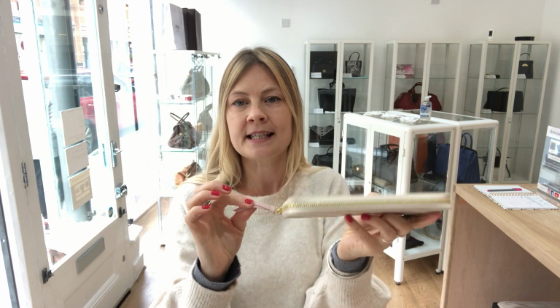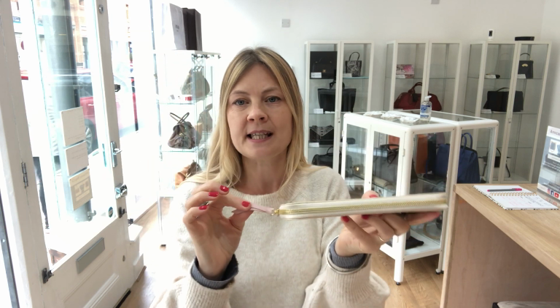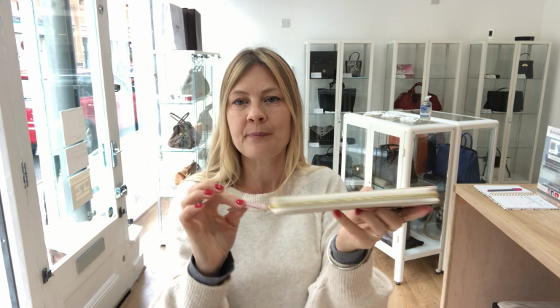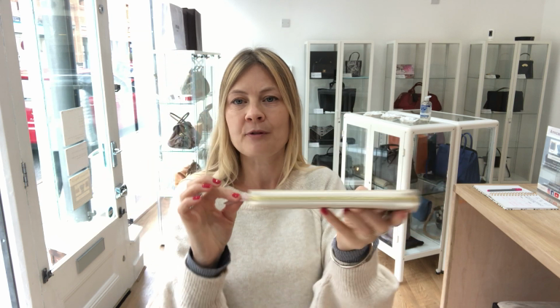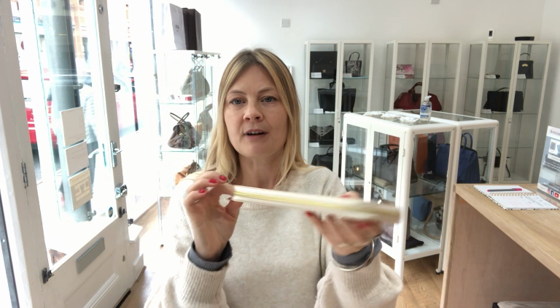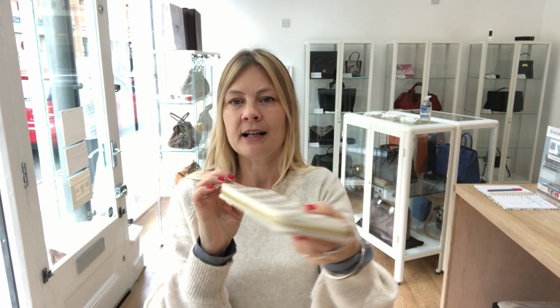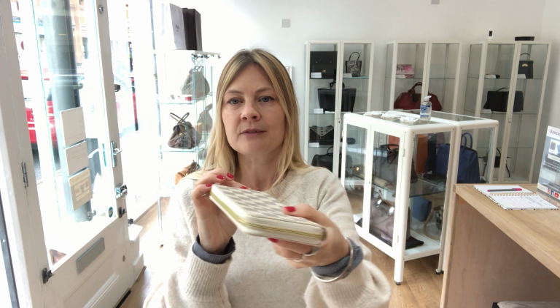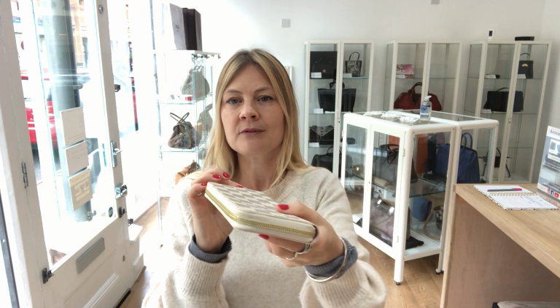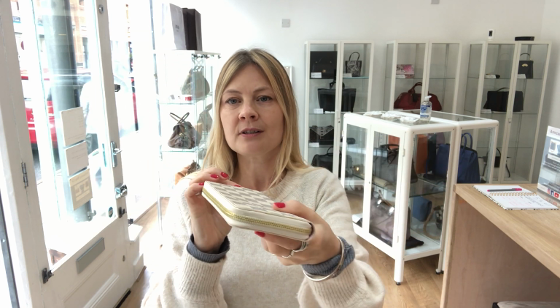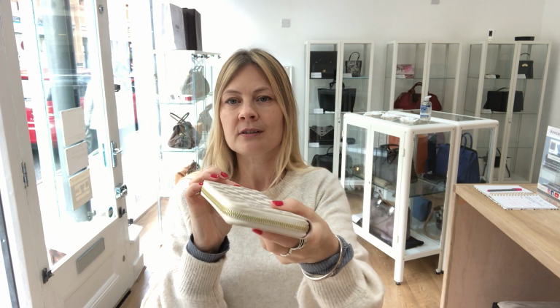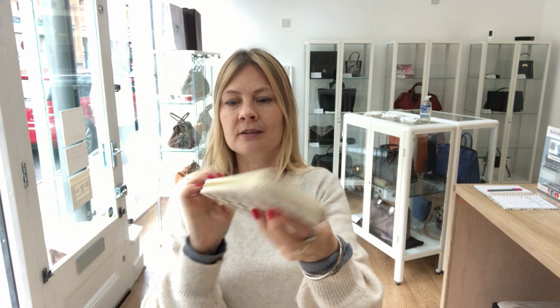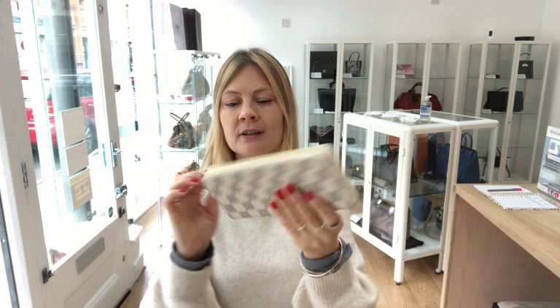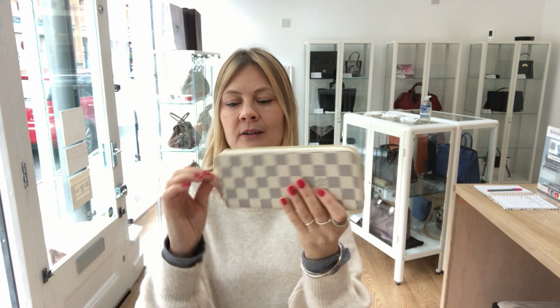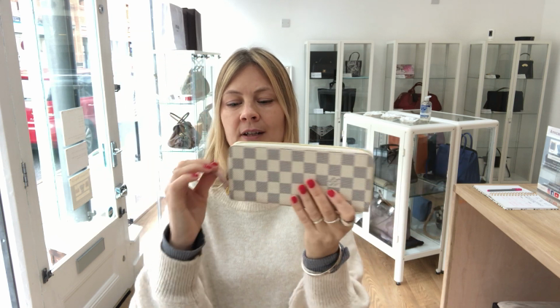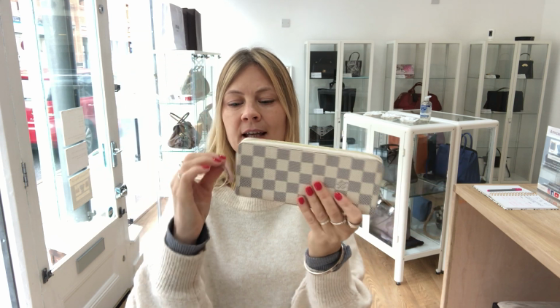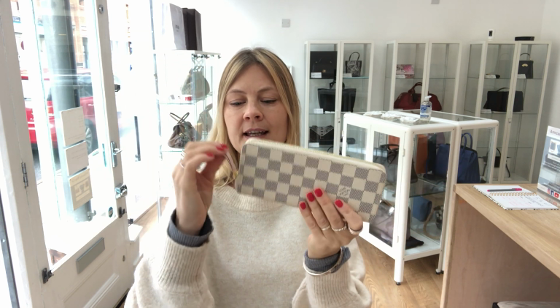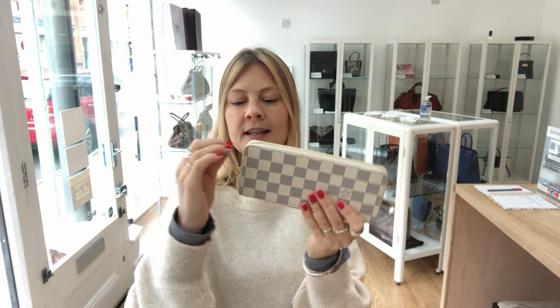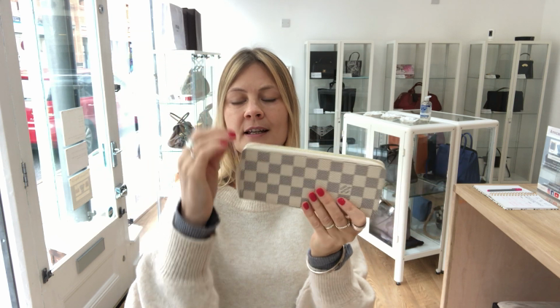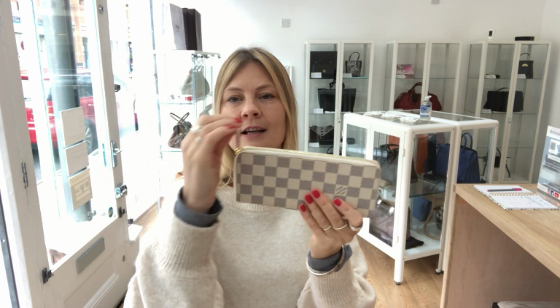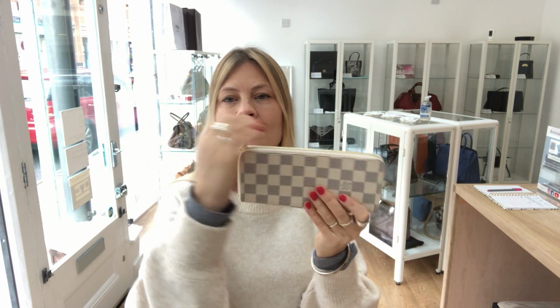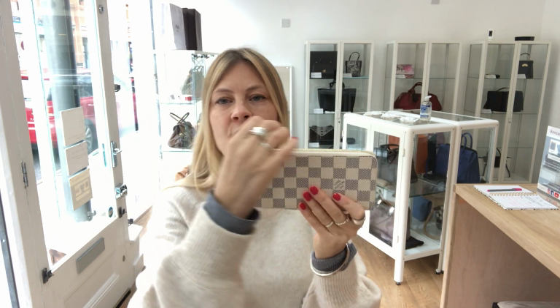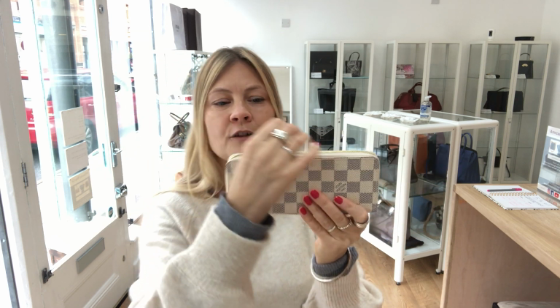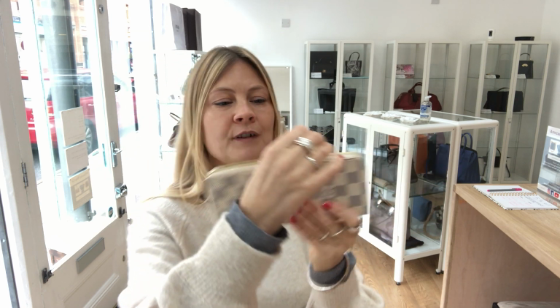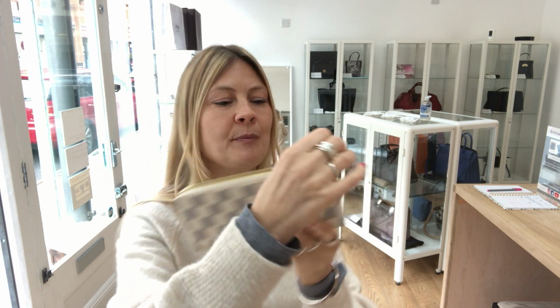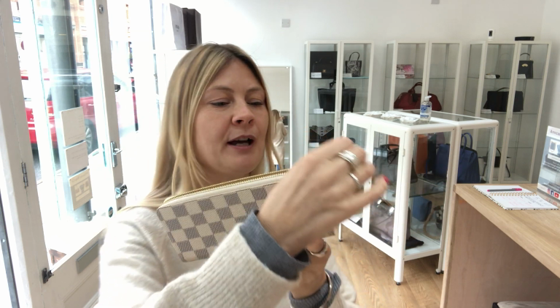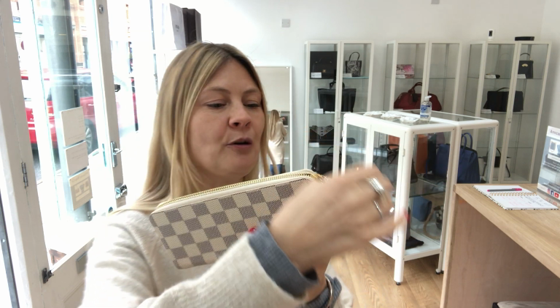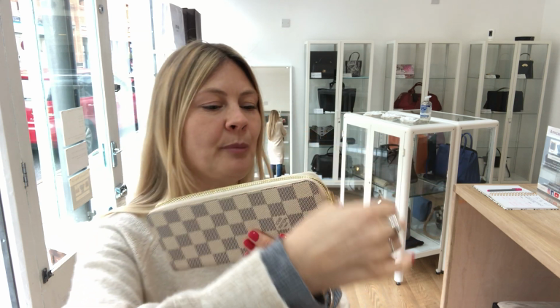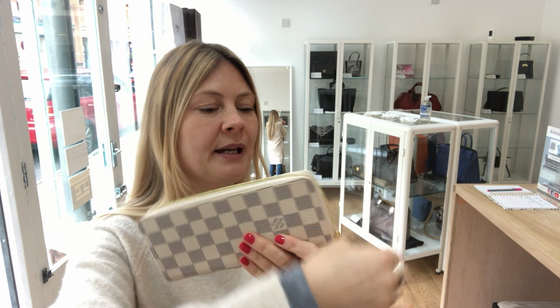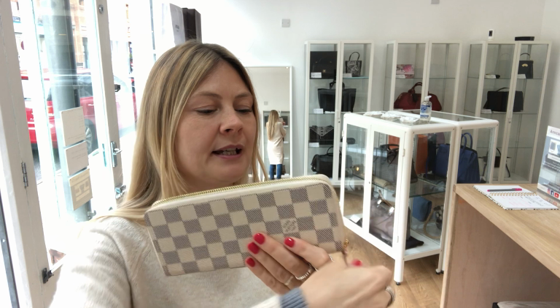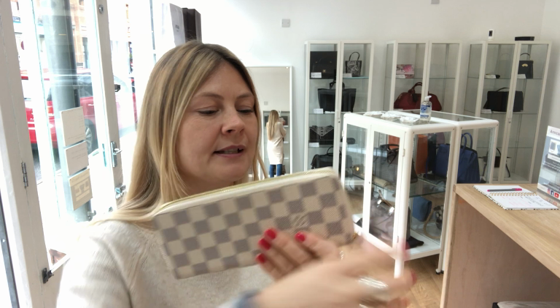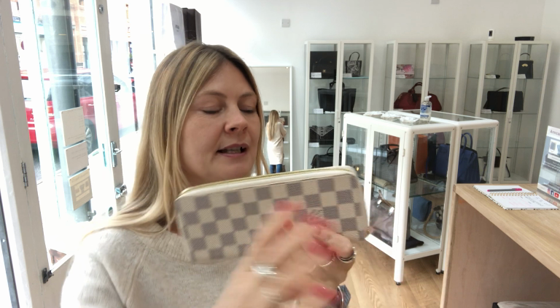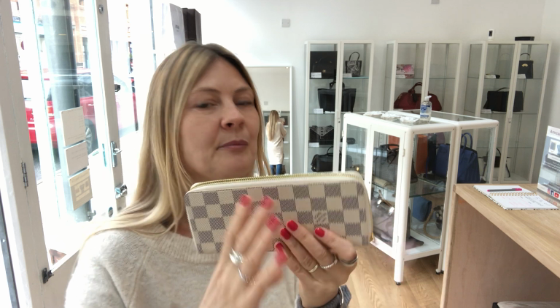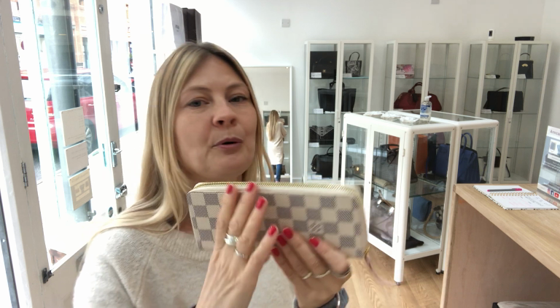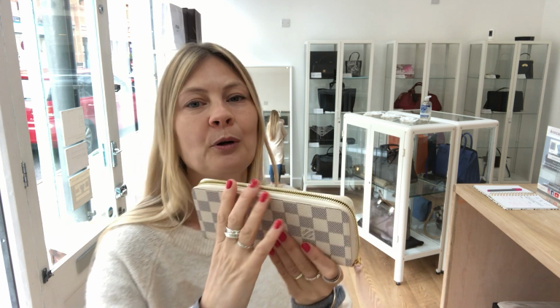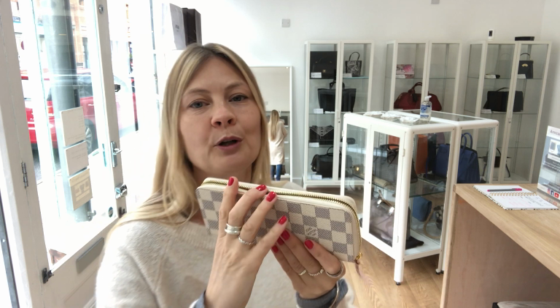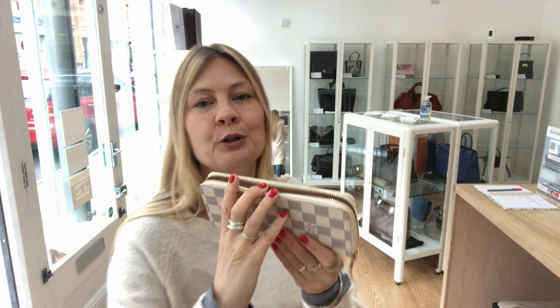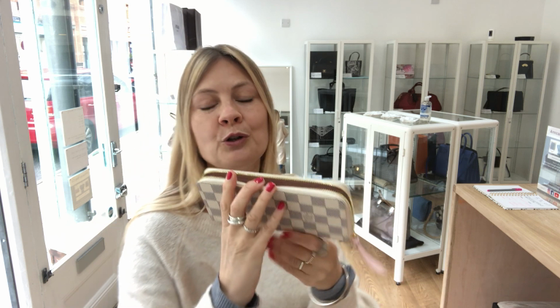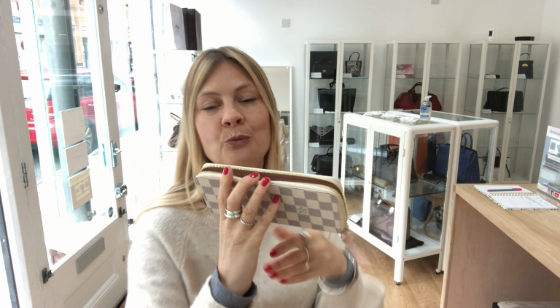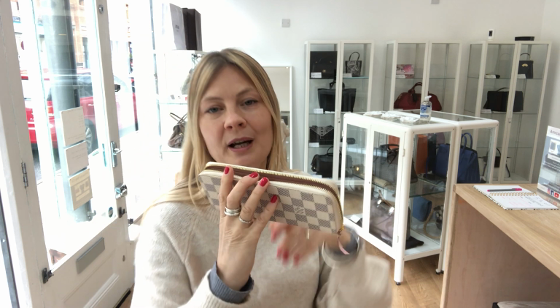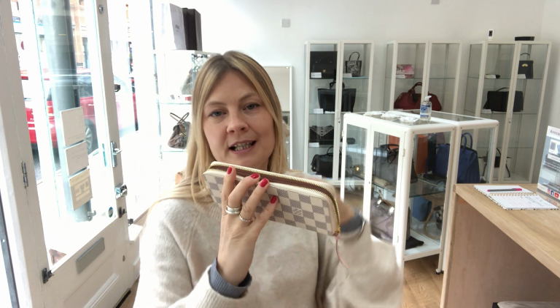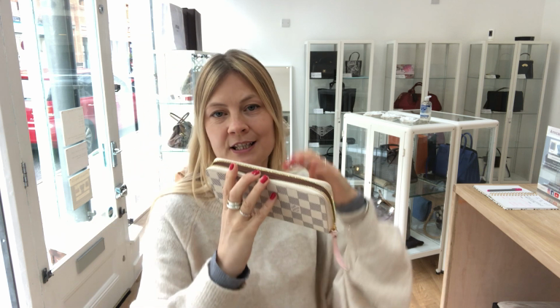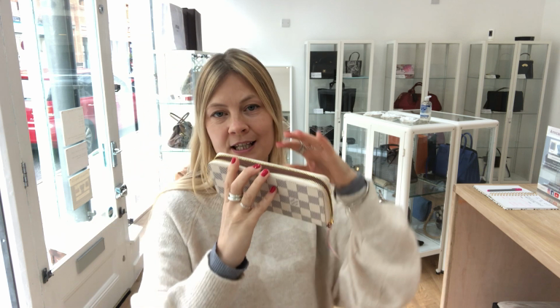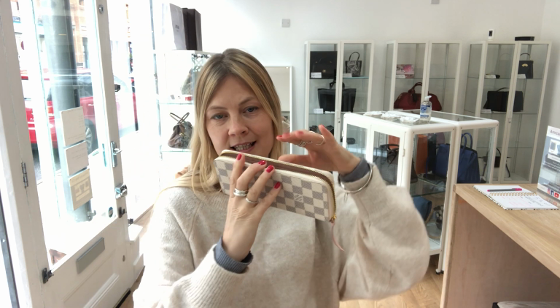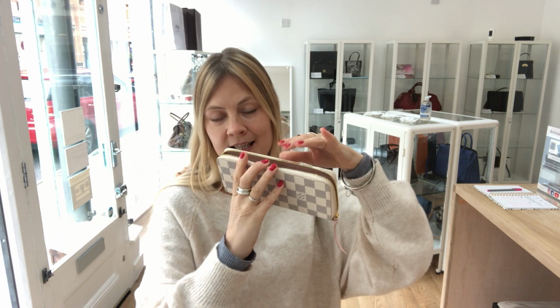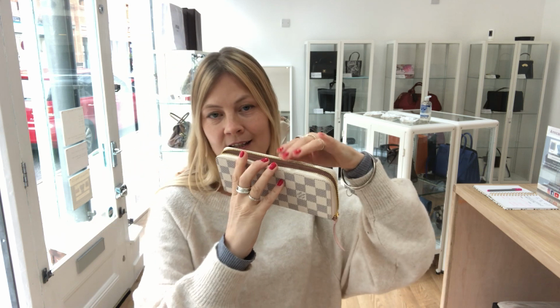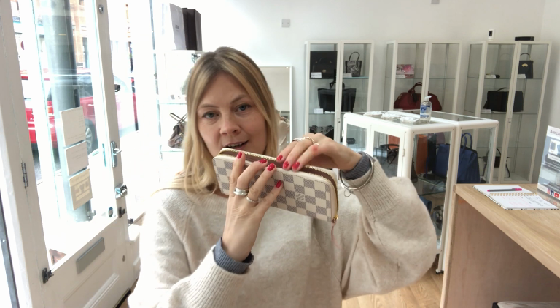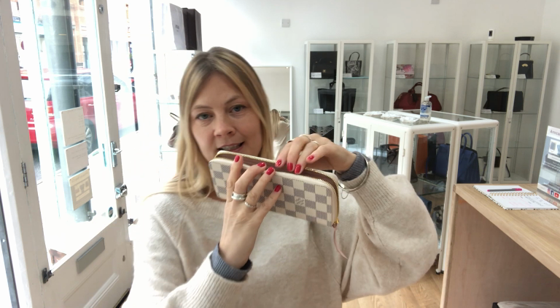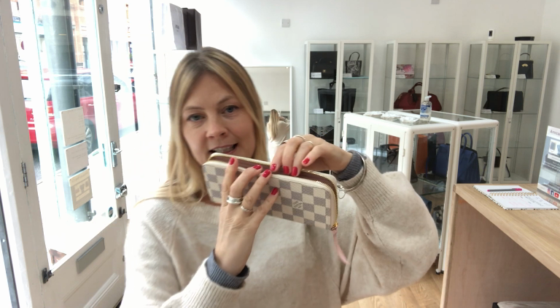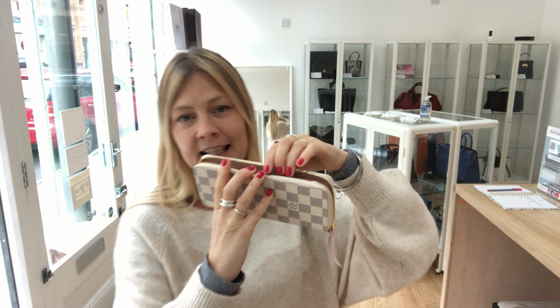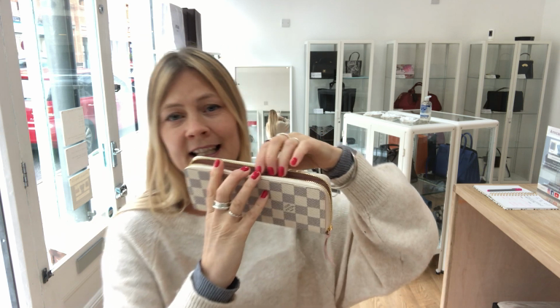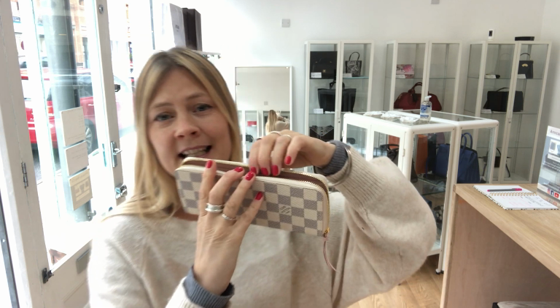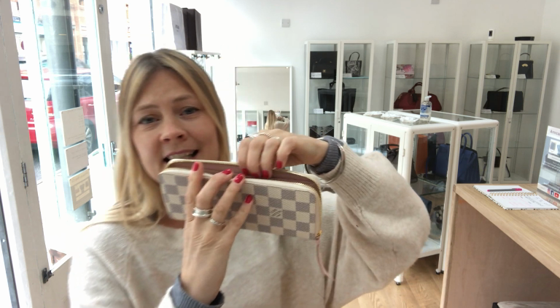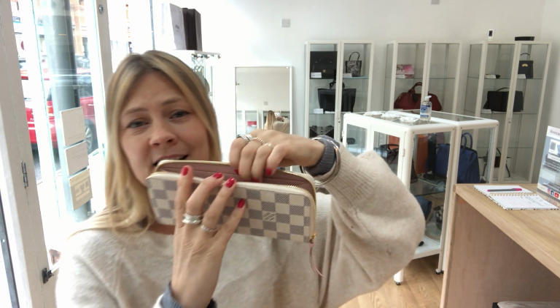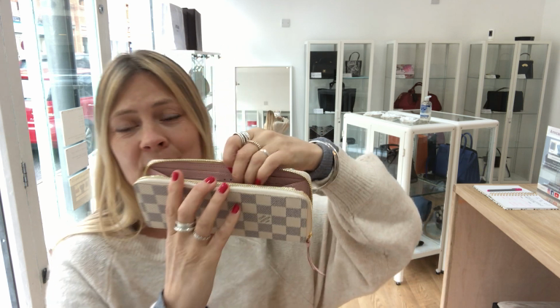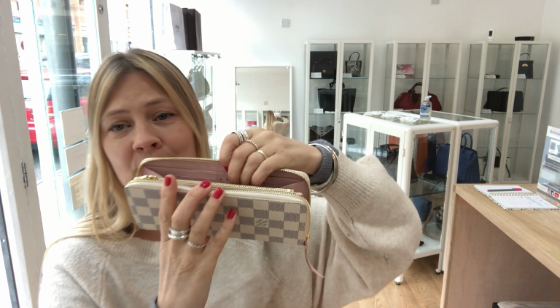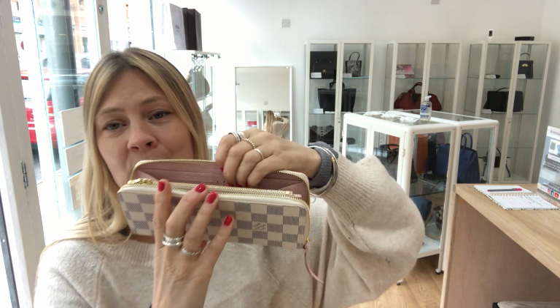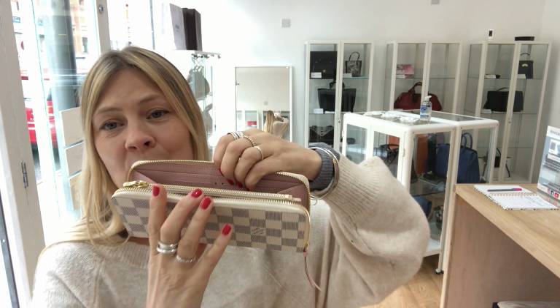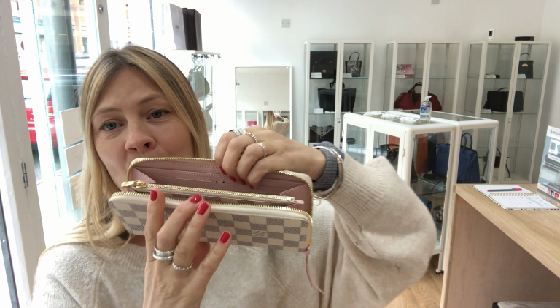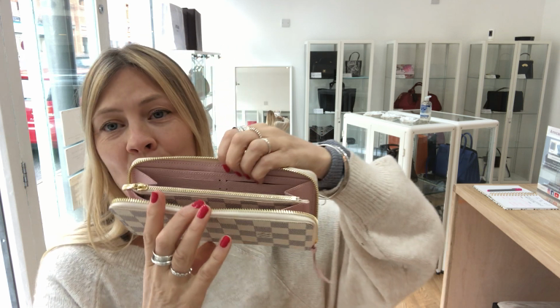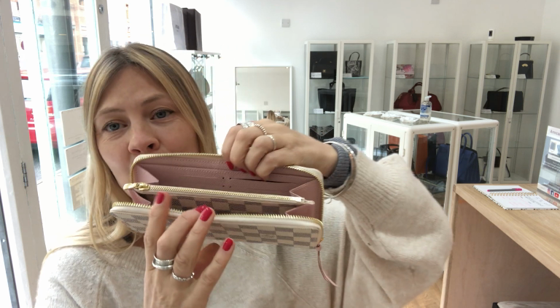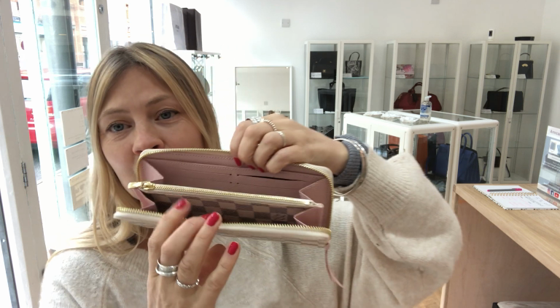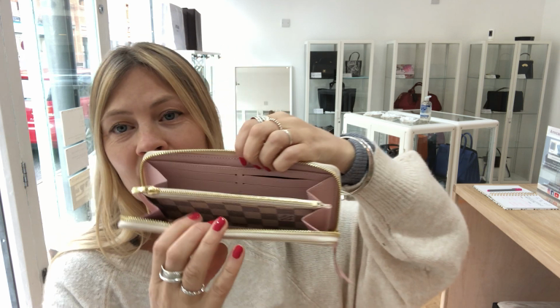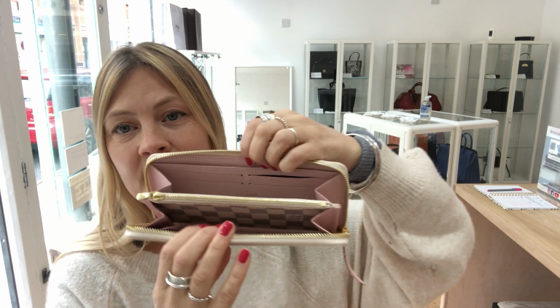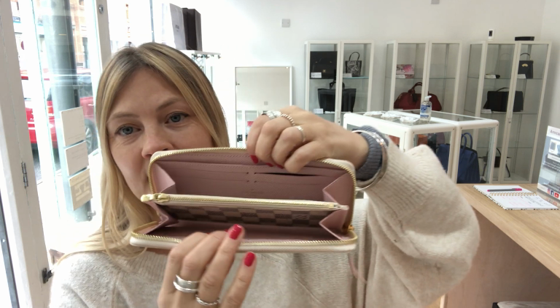It's a zip-around. Lovely pale pink zip pull — you wait till you see the lining, it is so pretty.